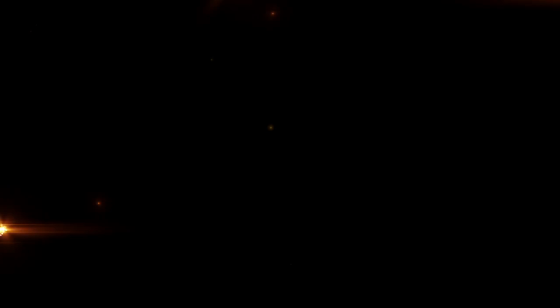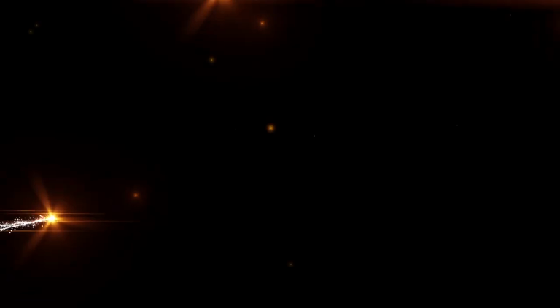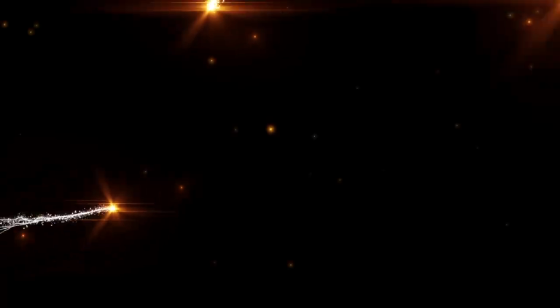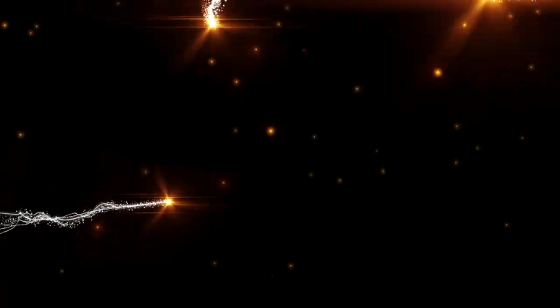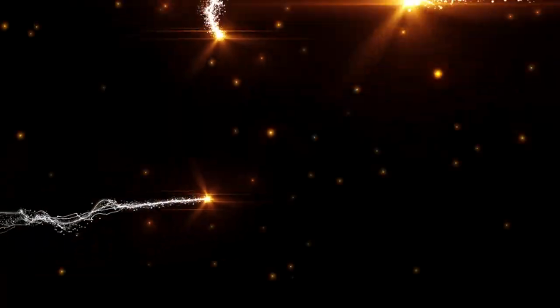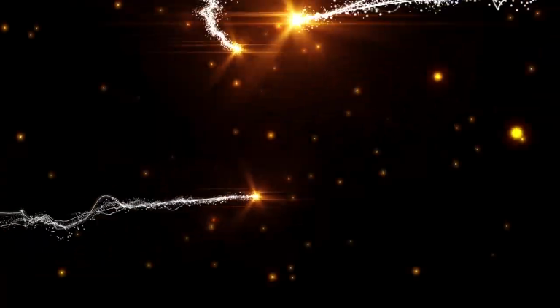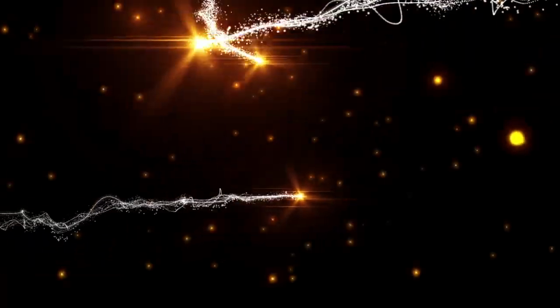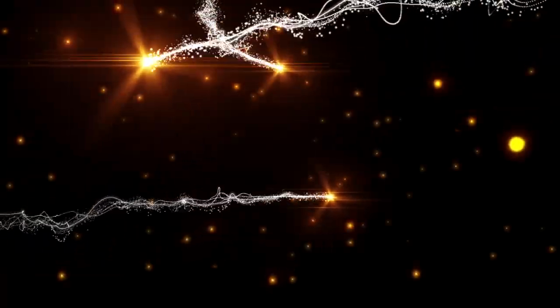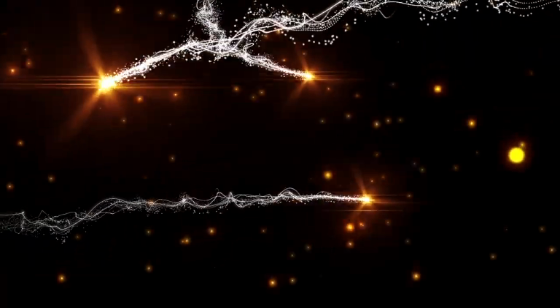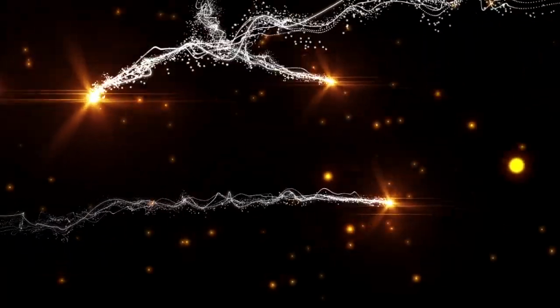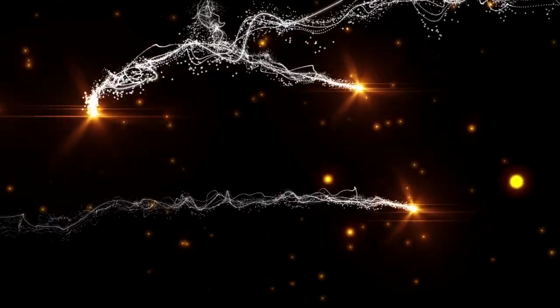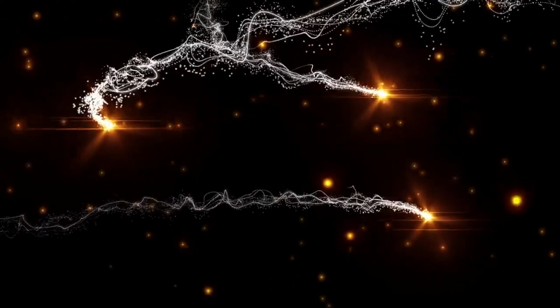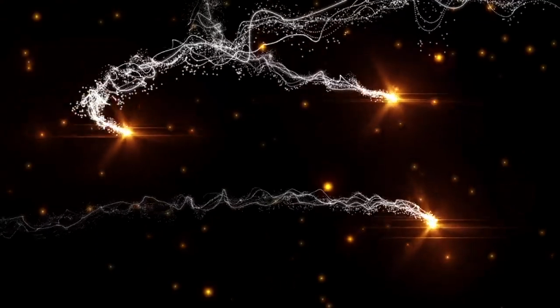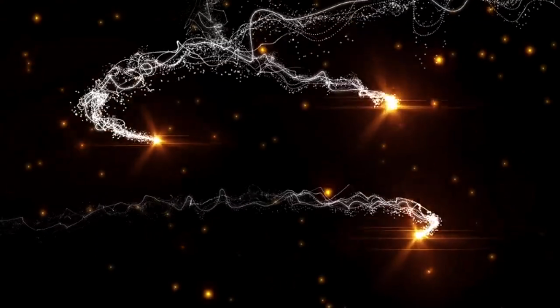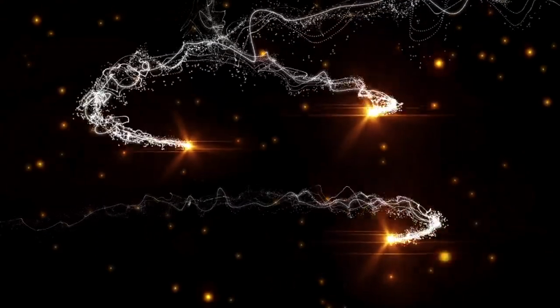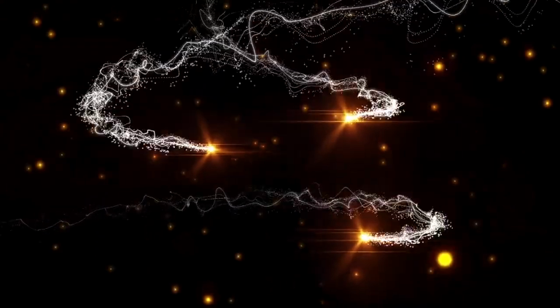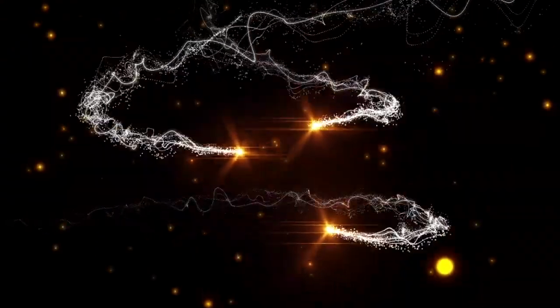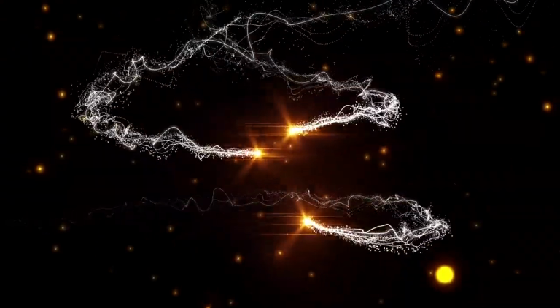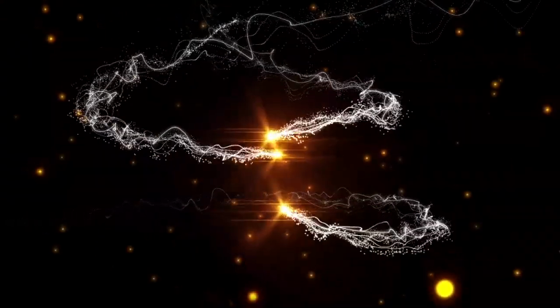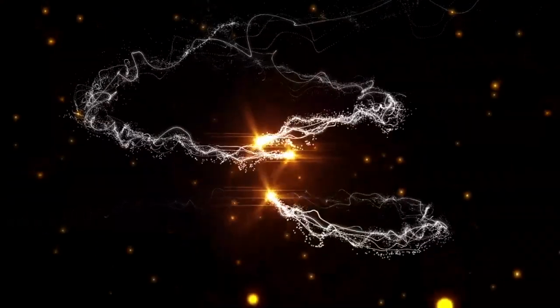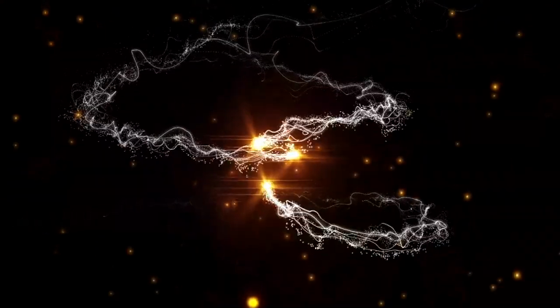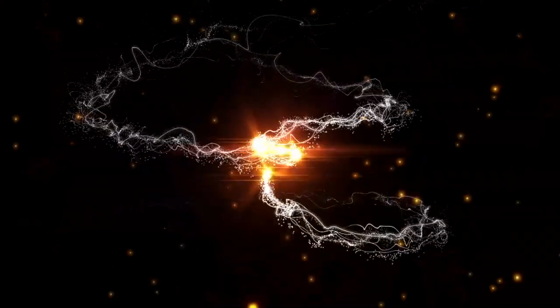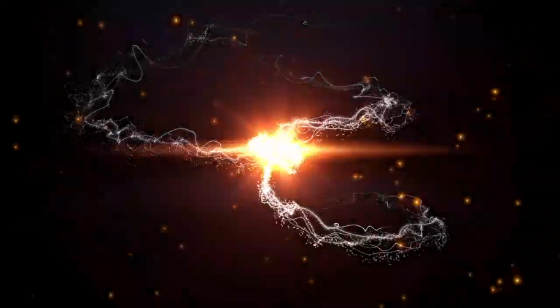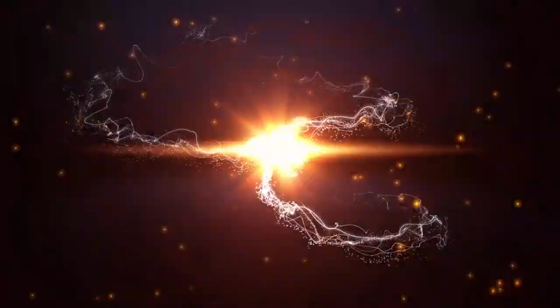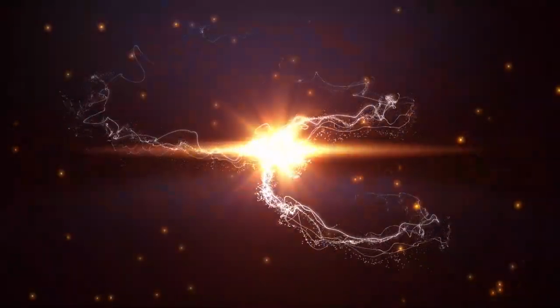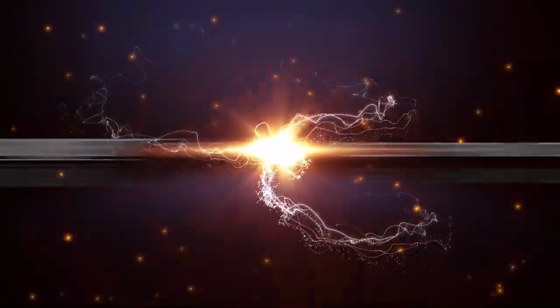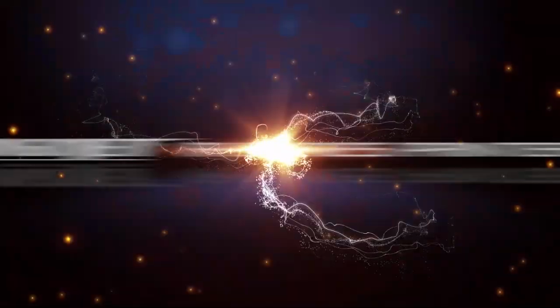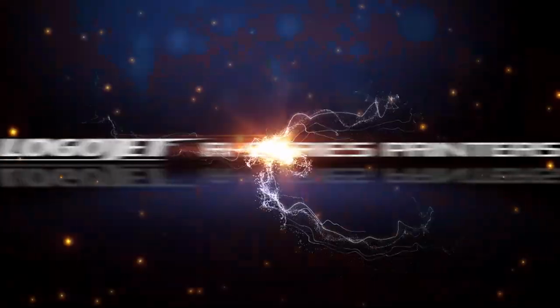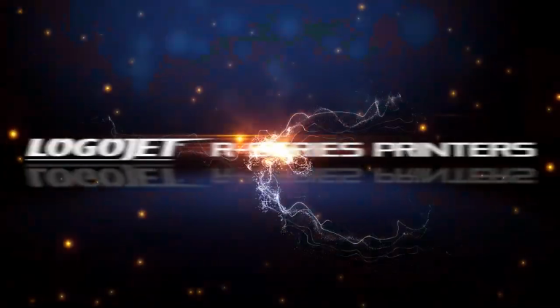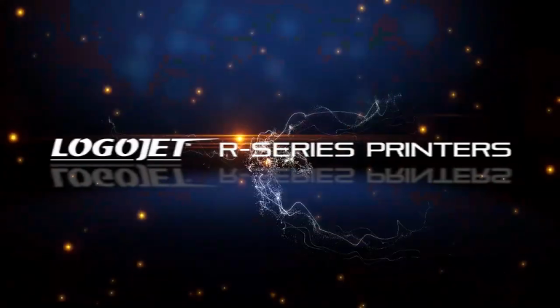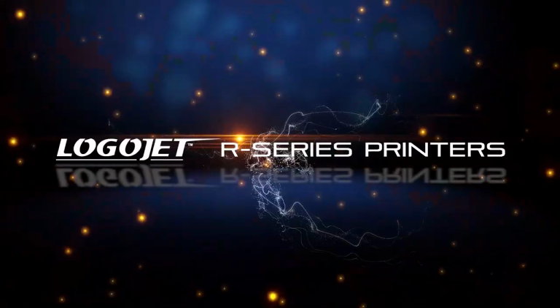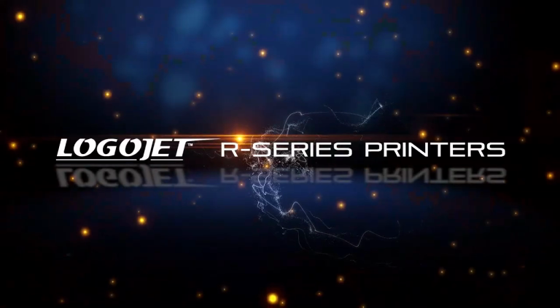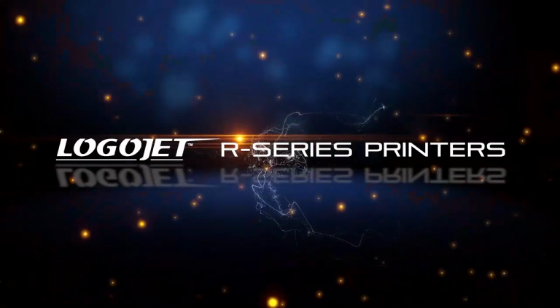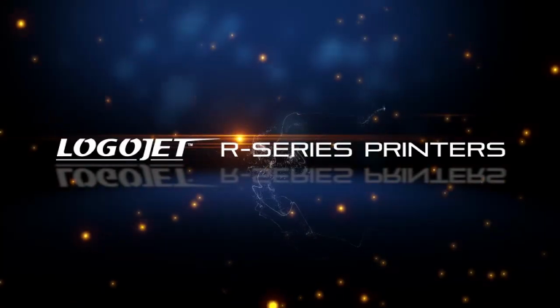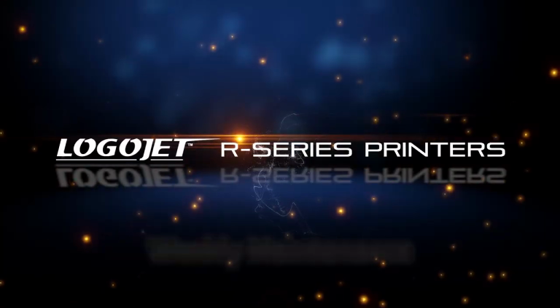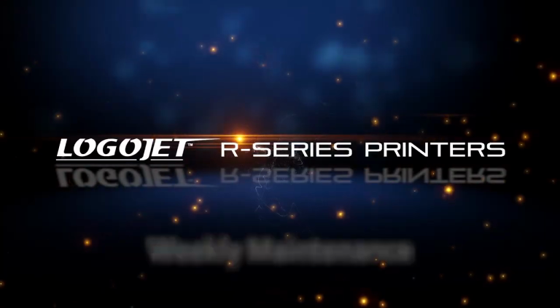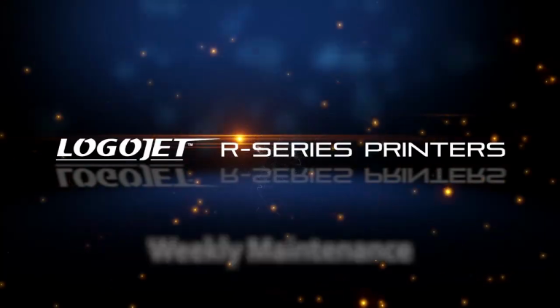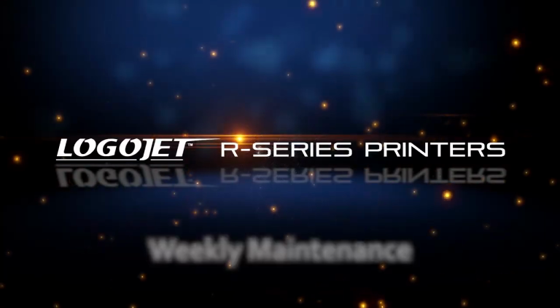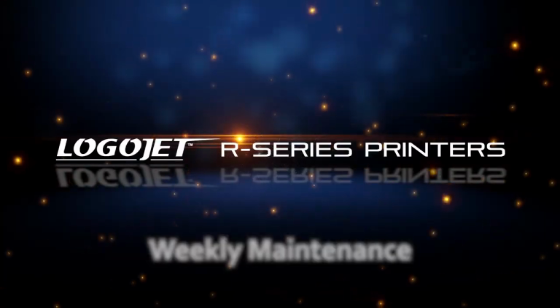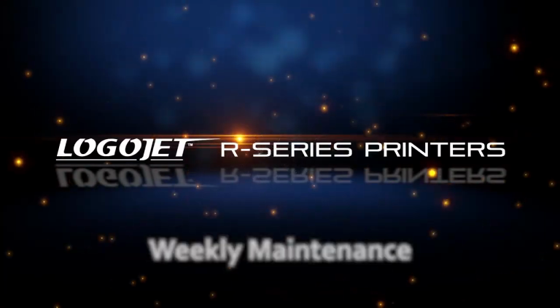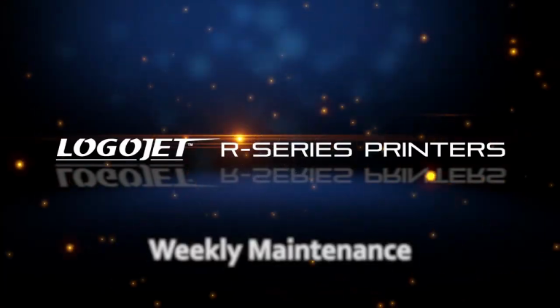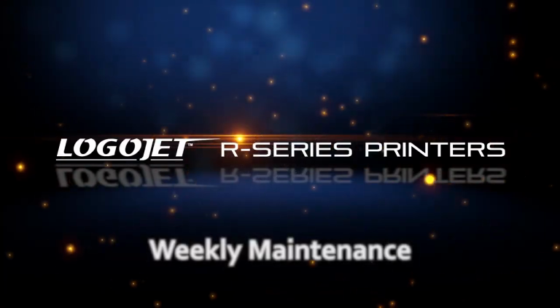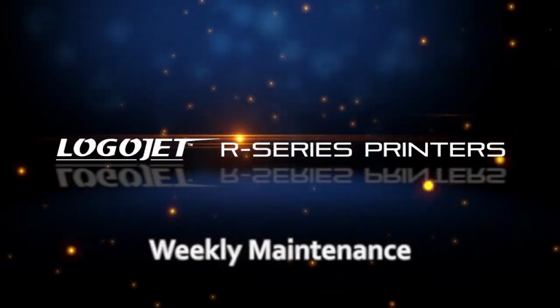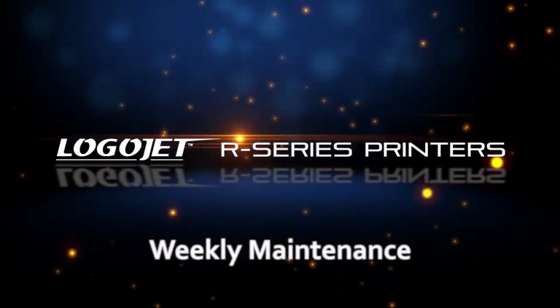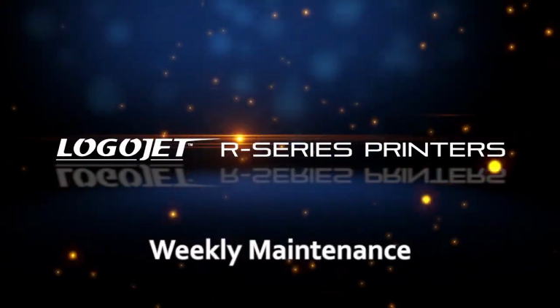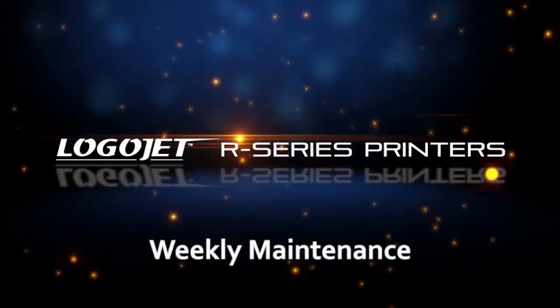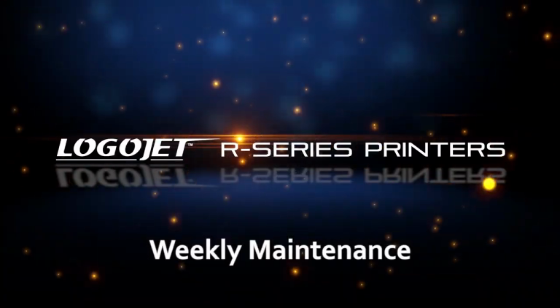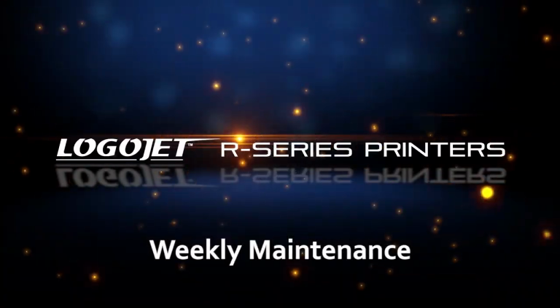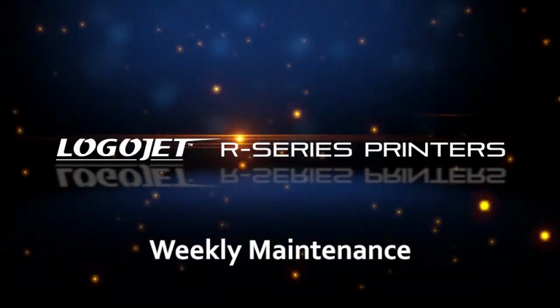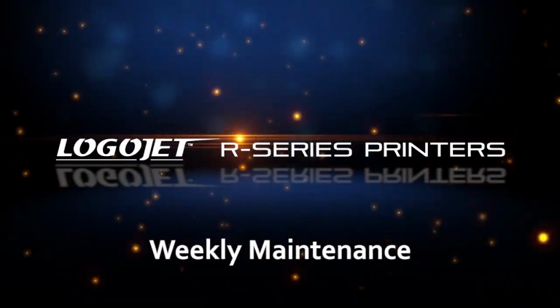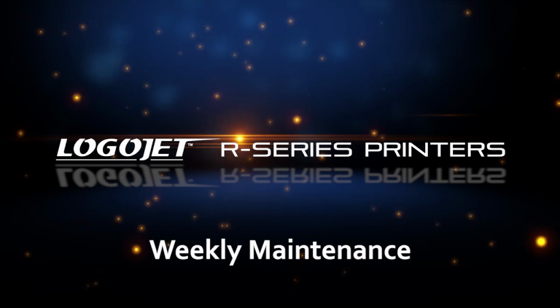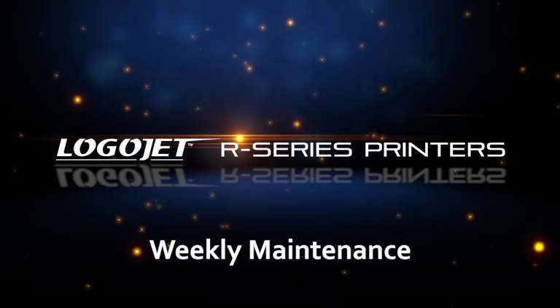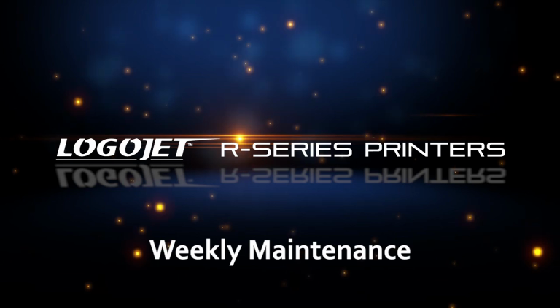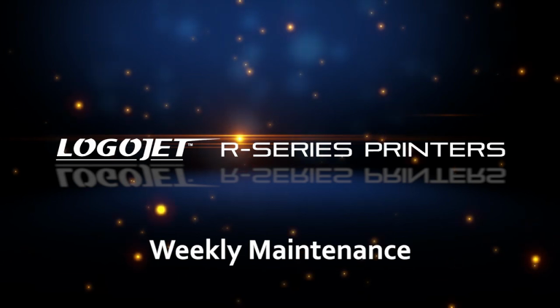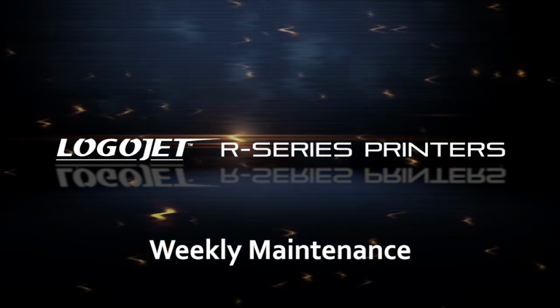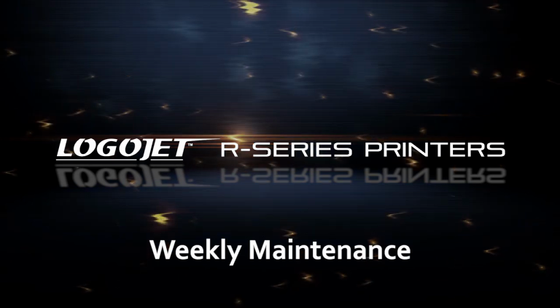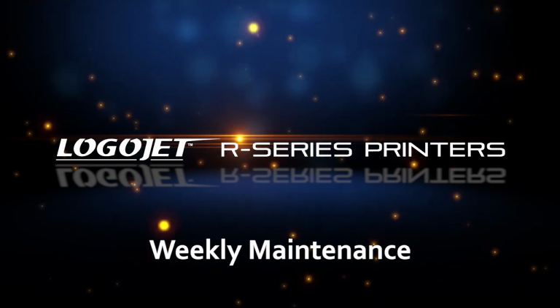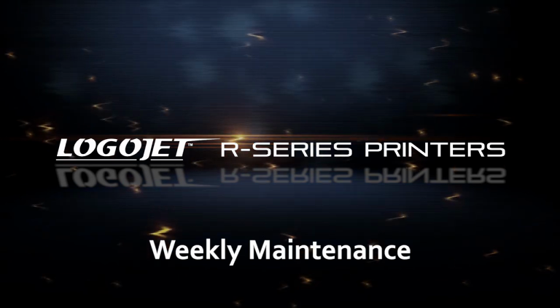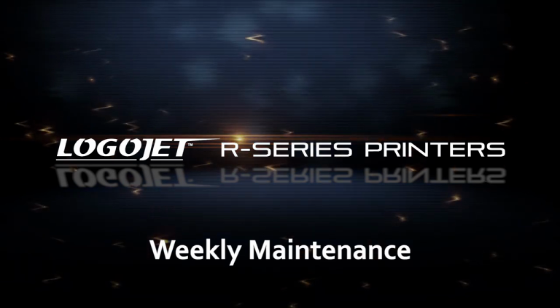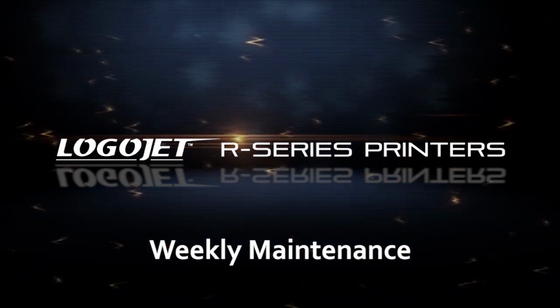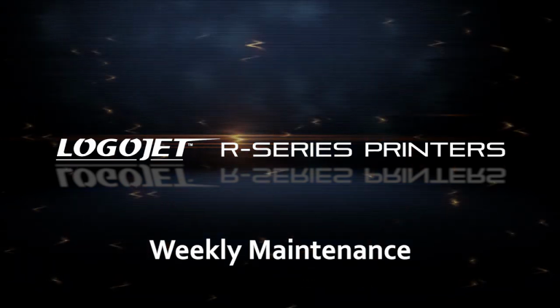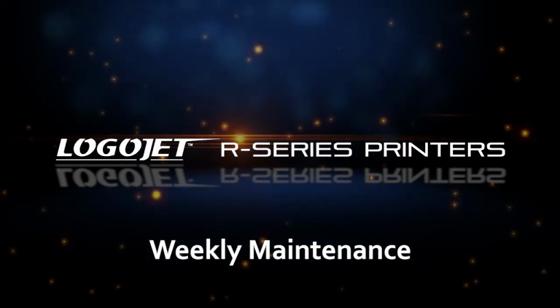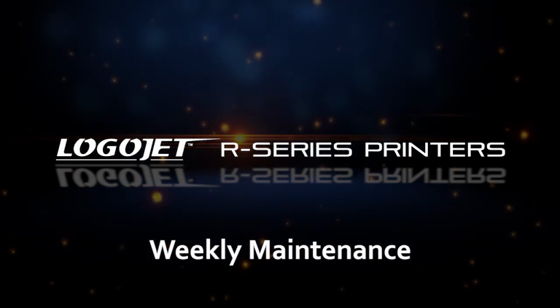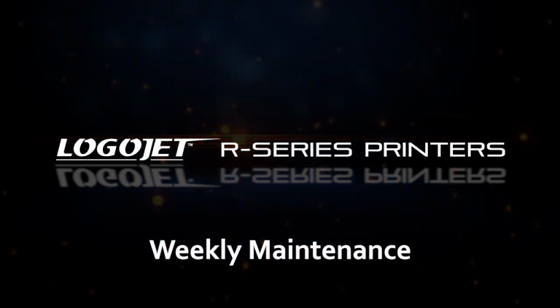In this video, we'll use the LogoJet UVX40R for demonstration purposes, but this video is applicable to the entire LogoJet R-Series family of printers.